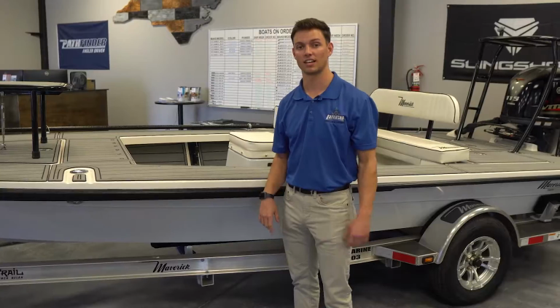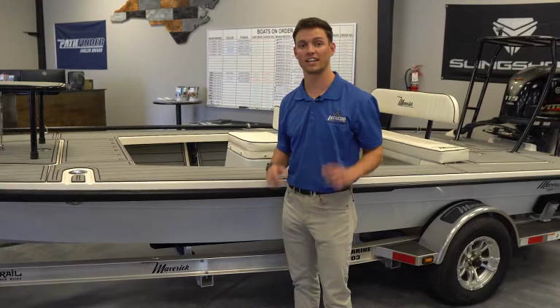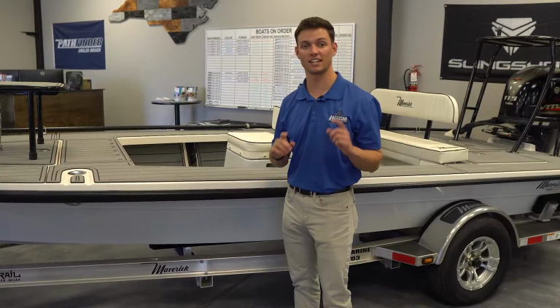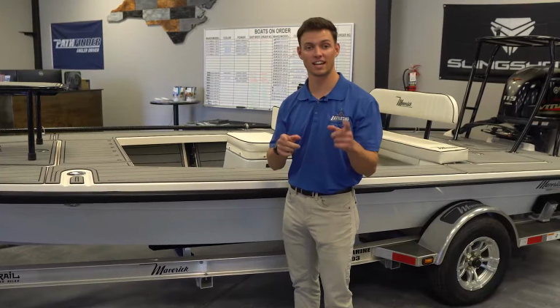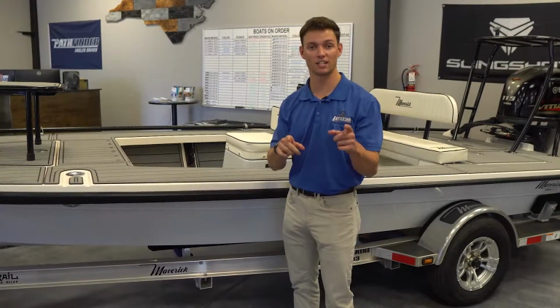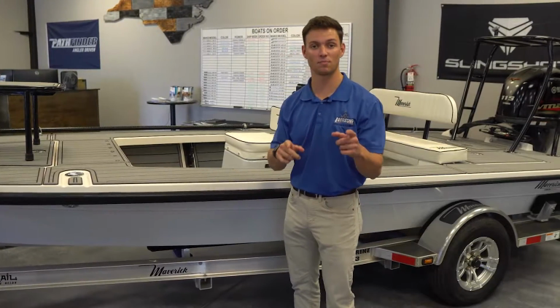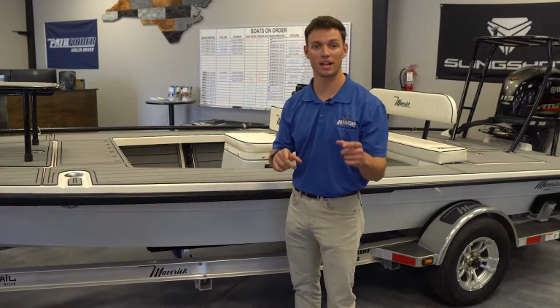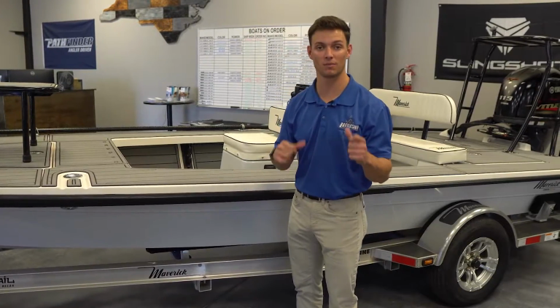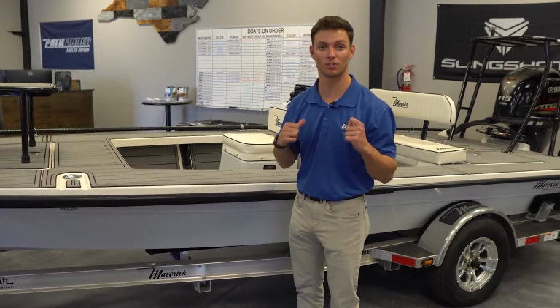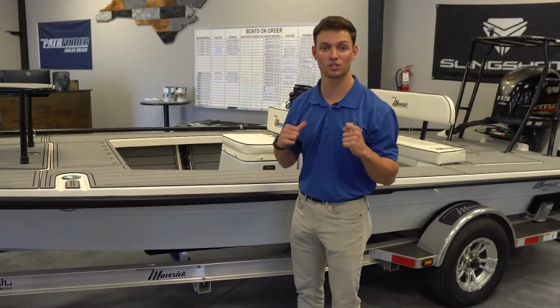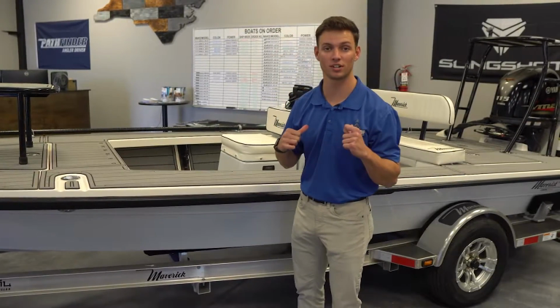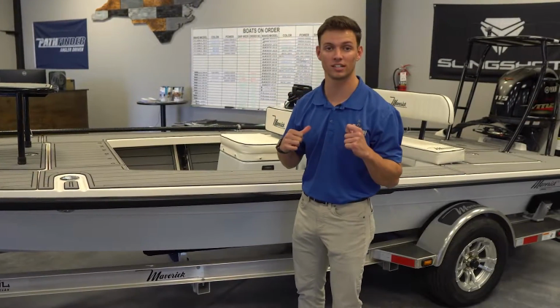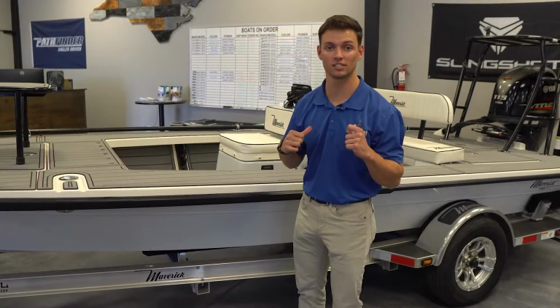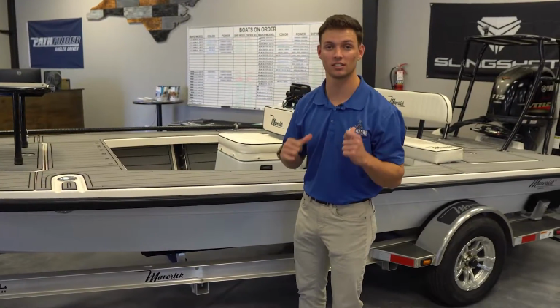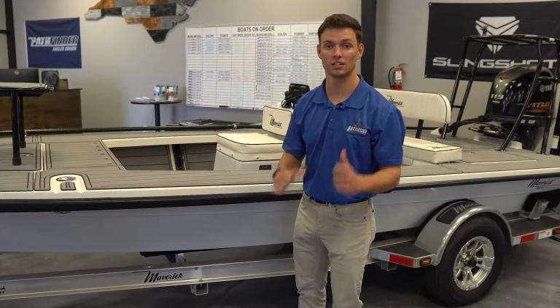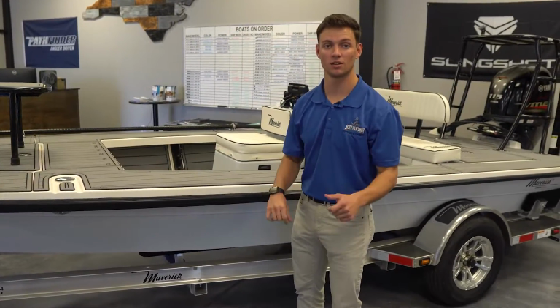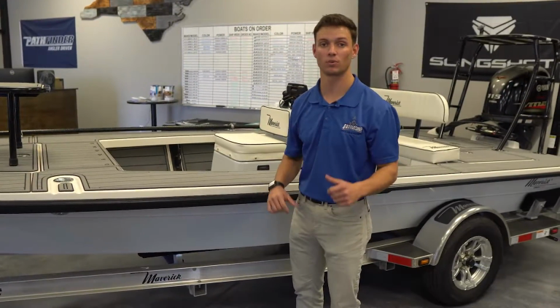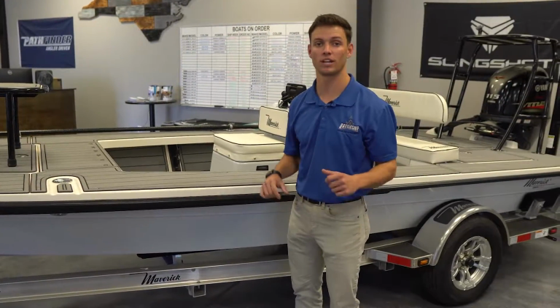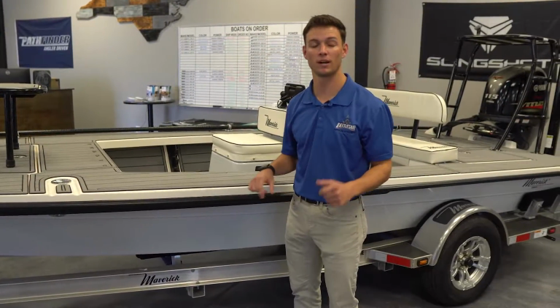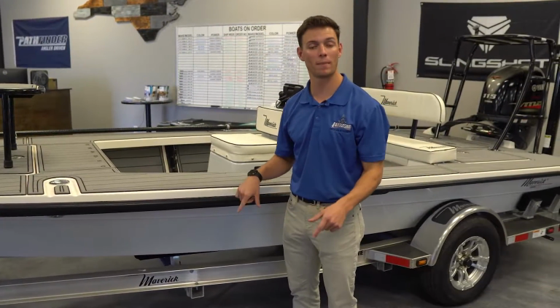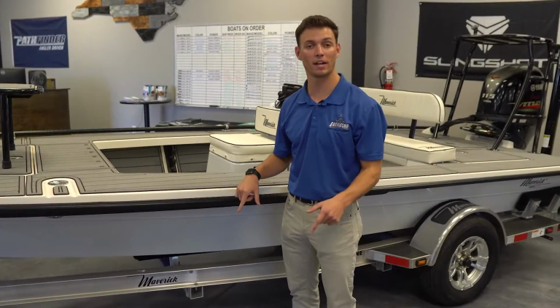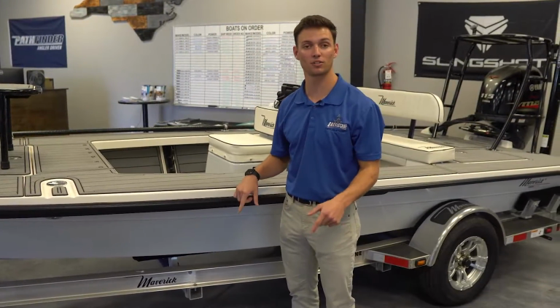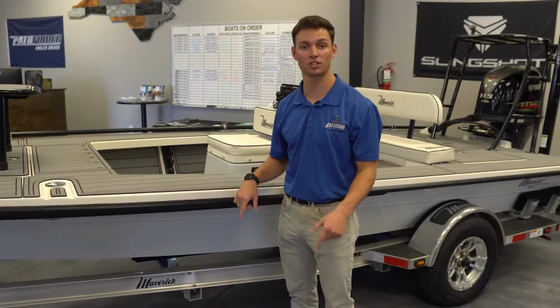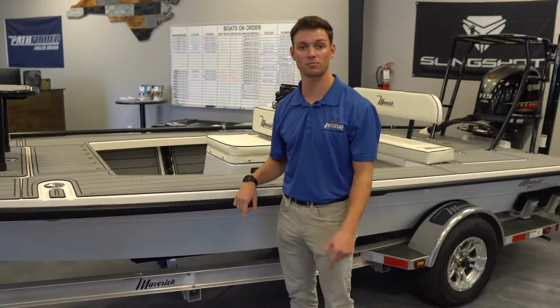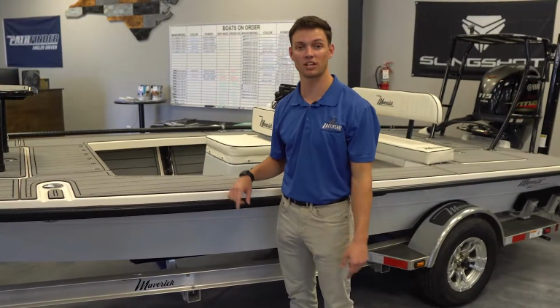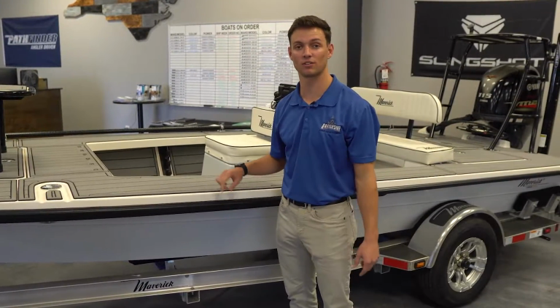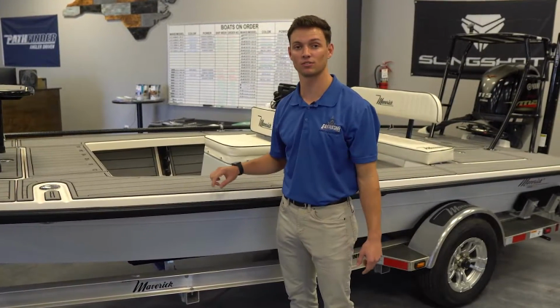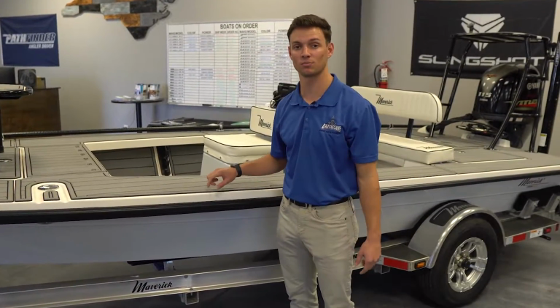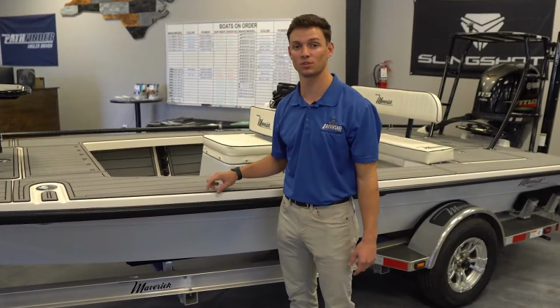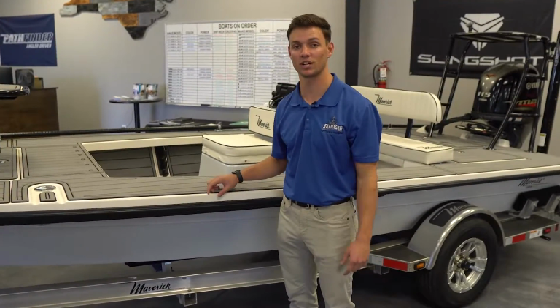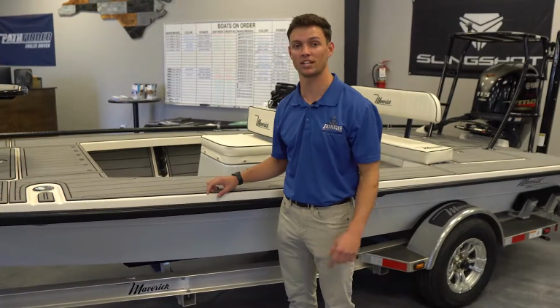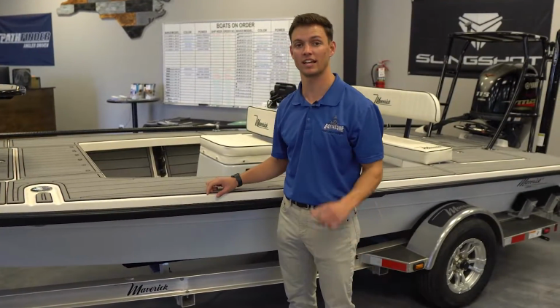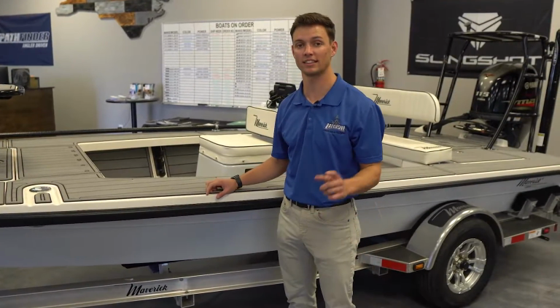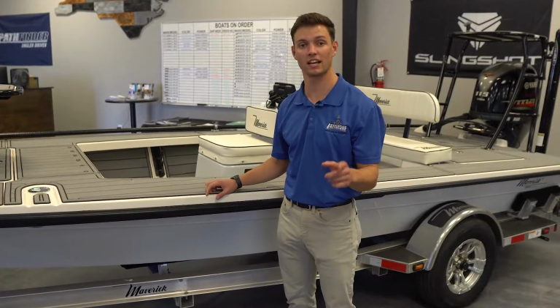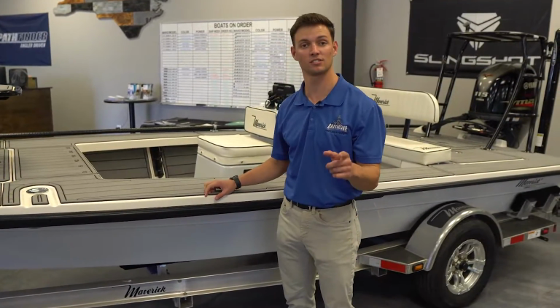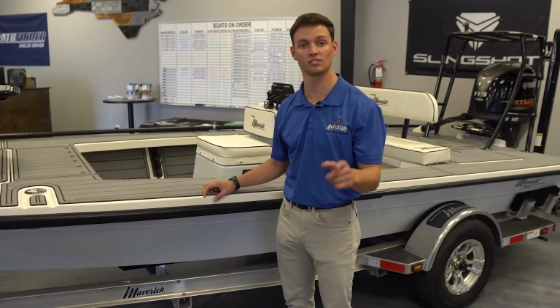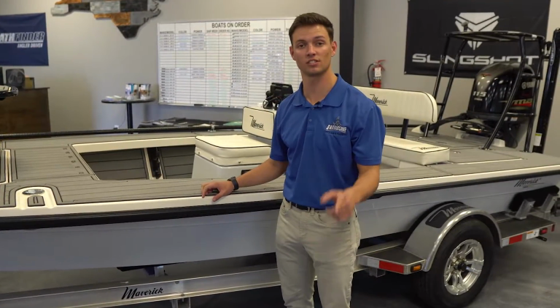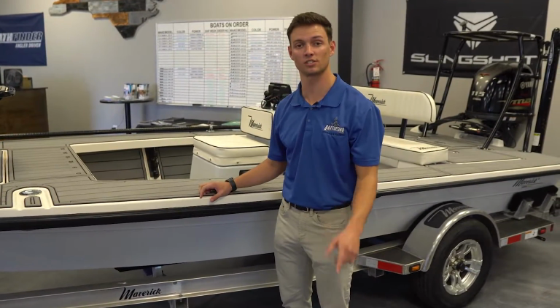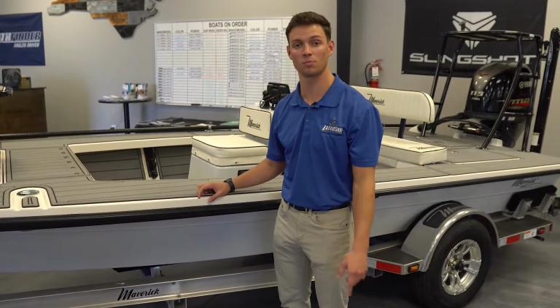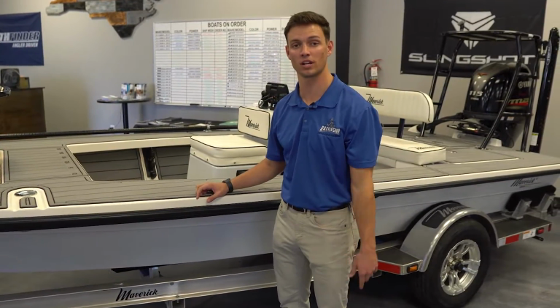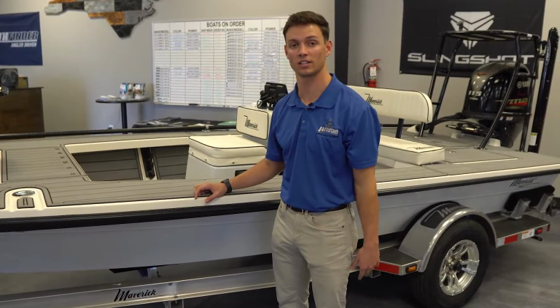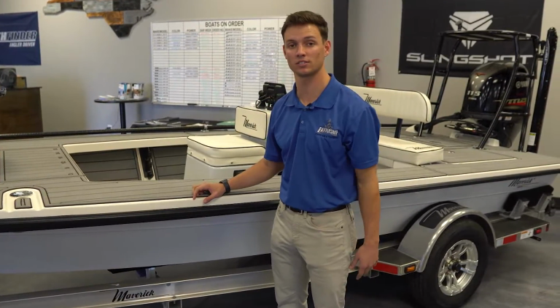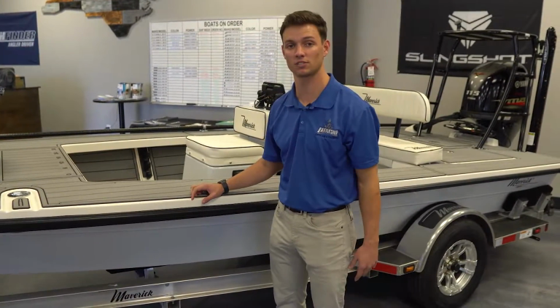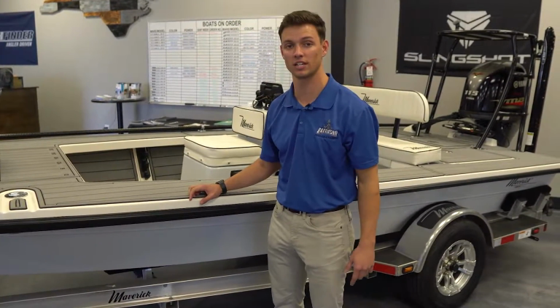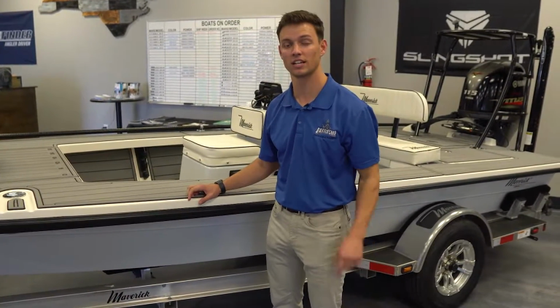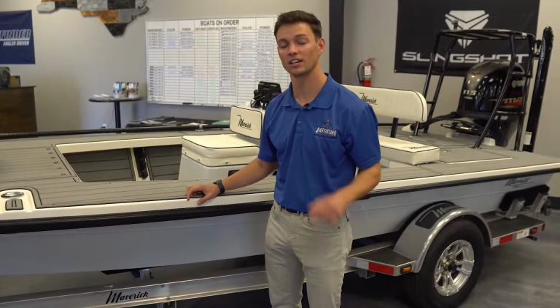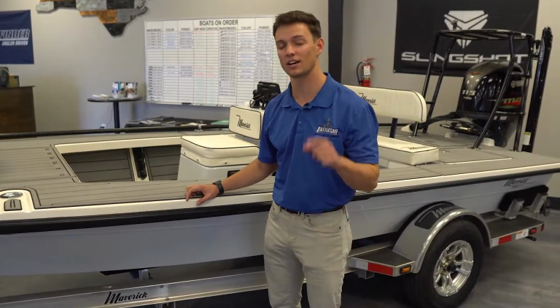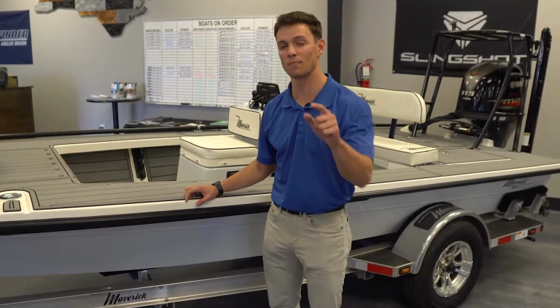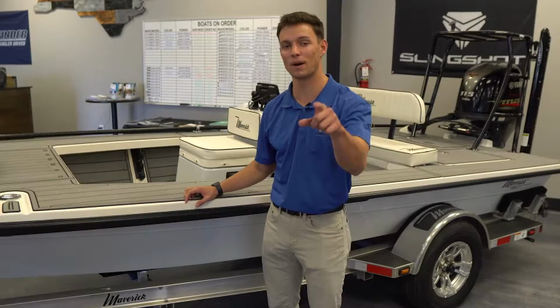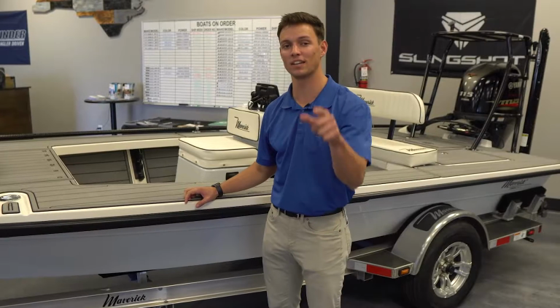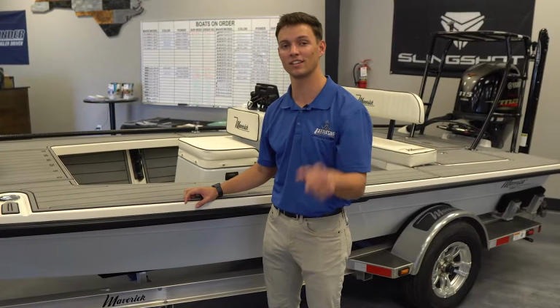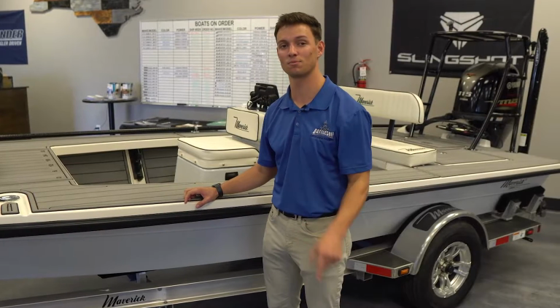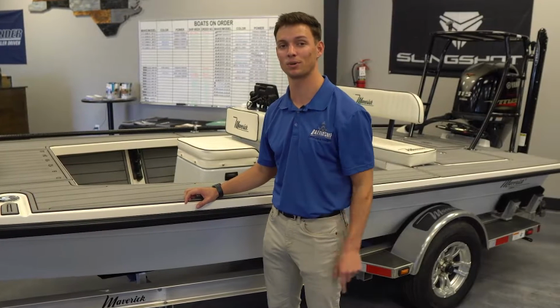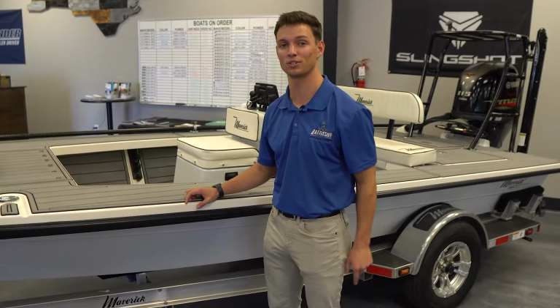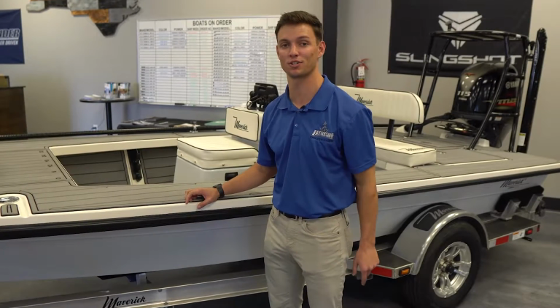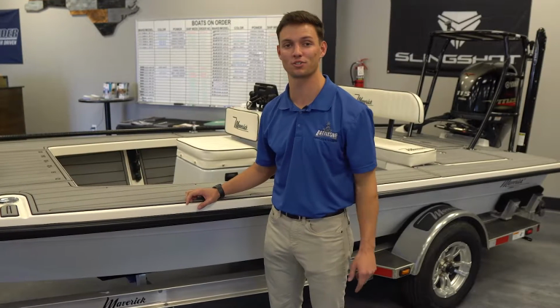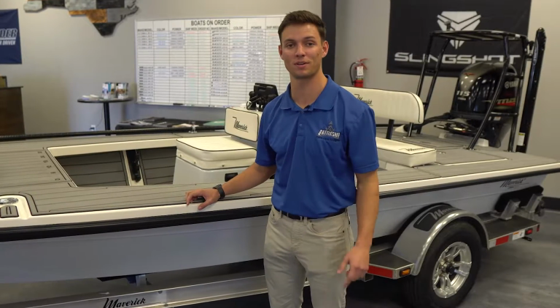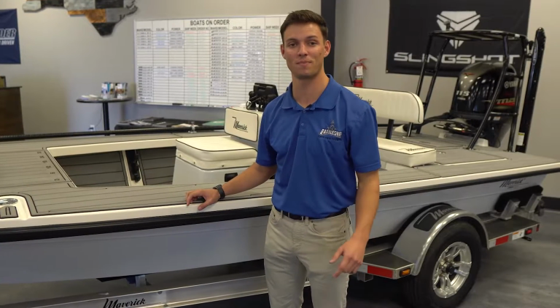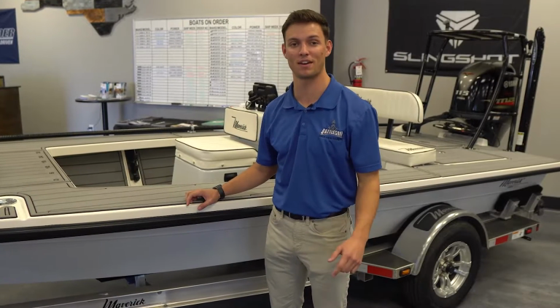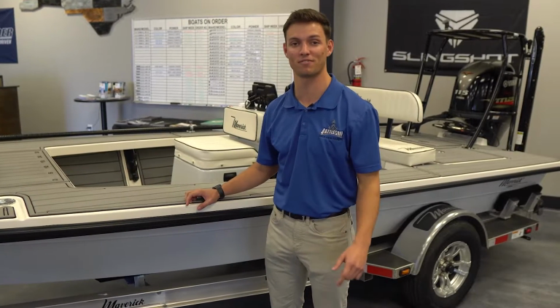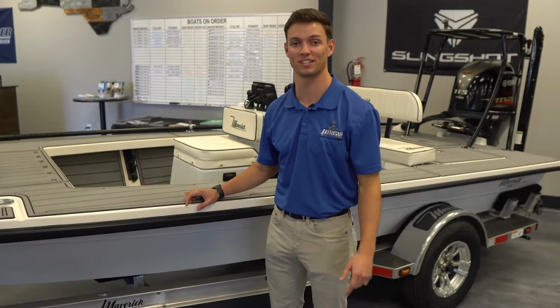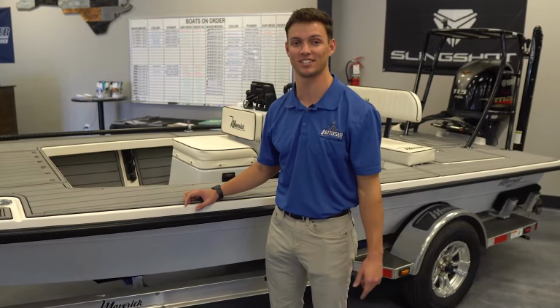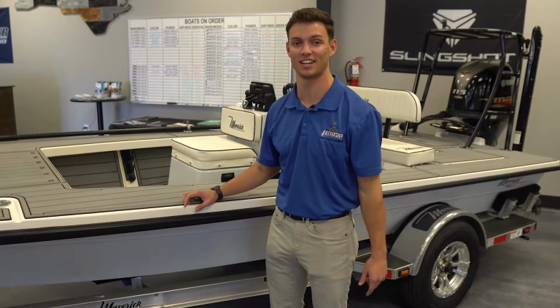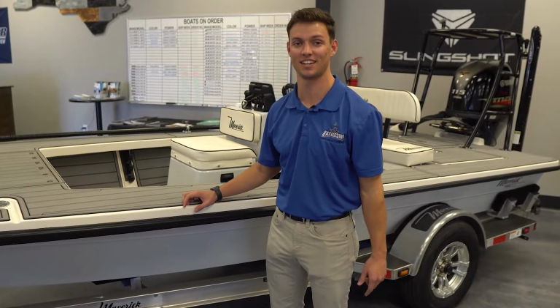Again guys, my name is Chris. We're here at Battleship Cycles and Marine, 8006 Market Street. Come by and let's build your dream Maverick today.